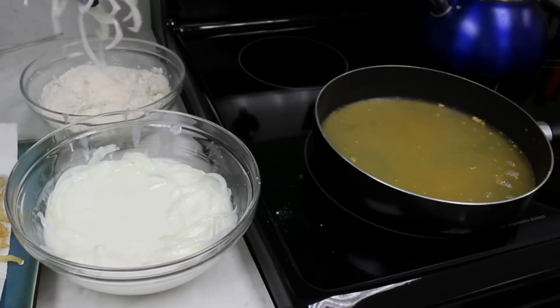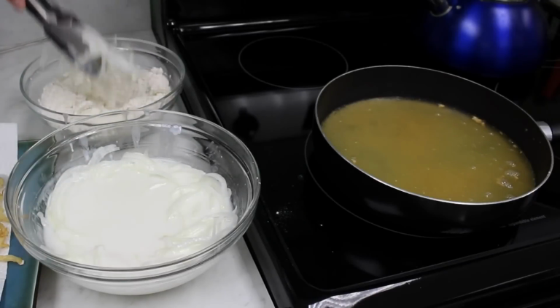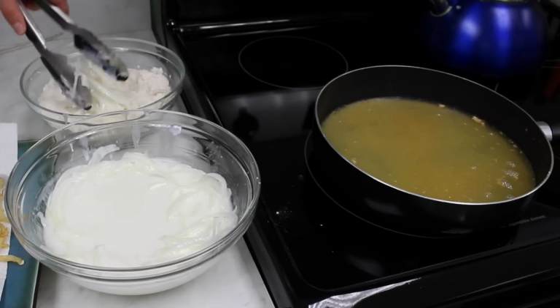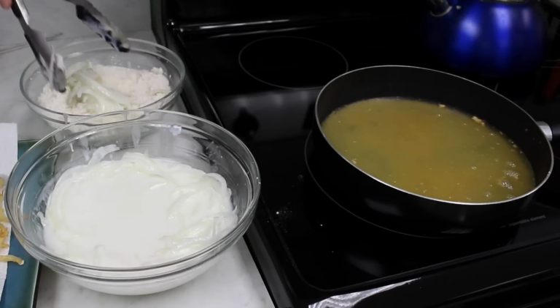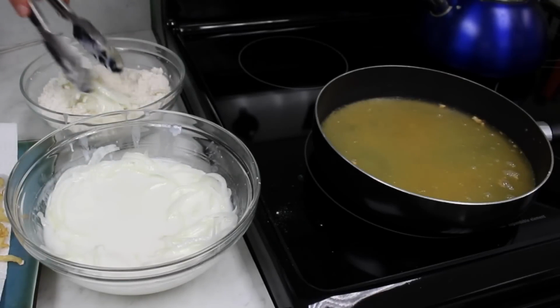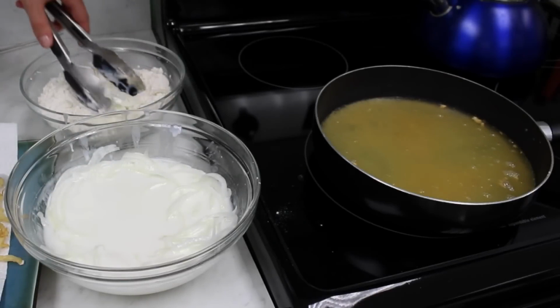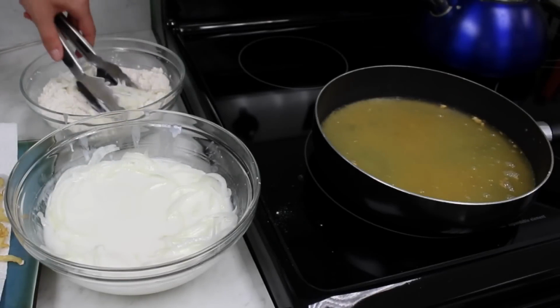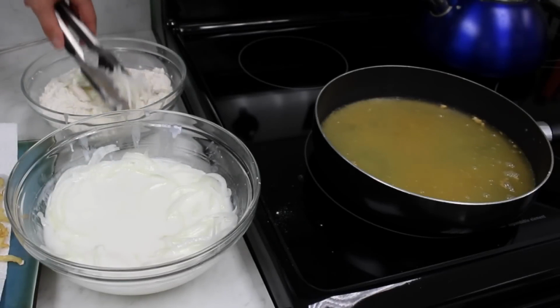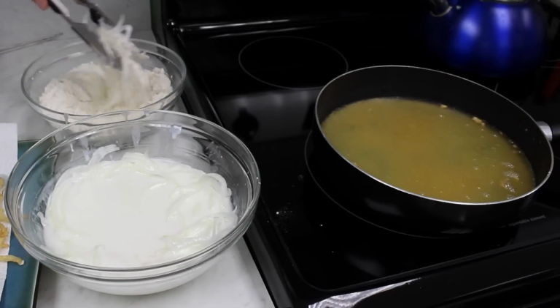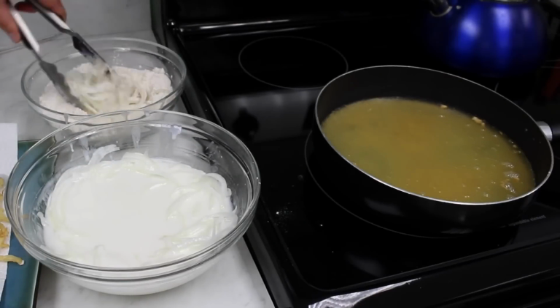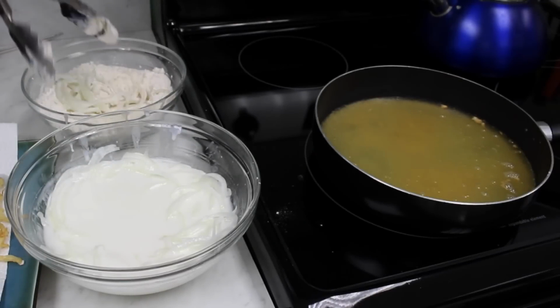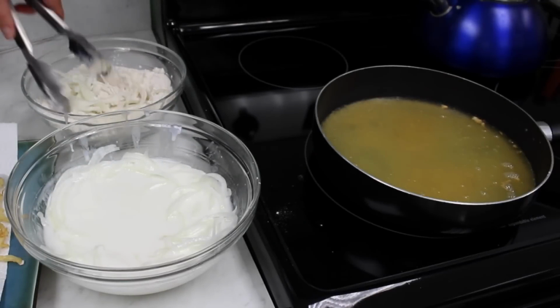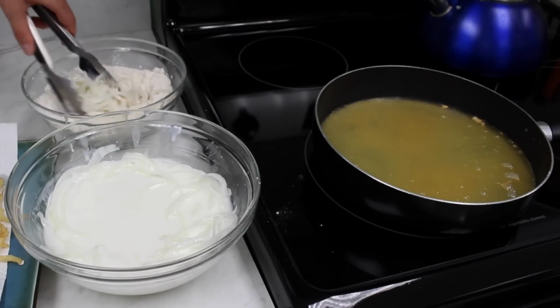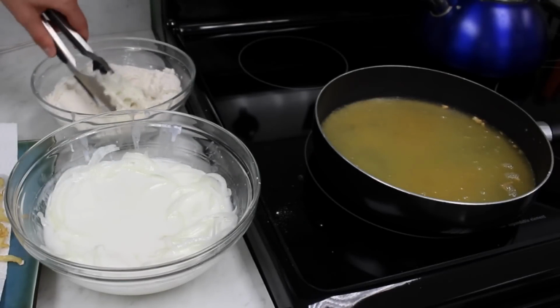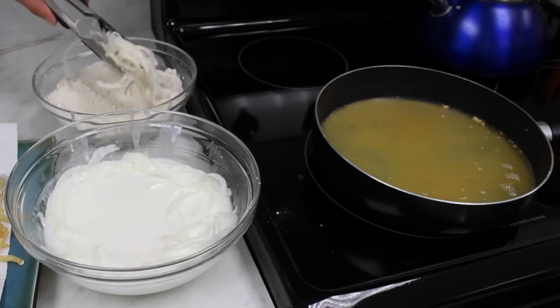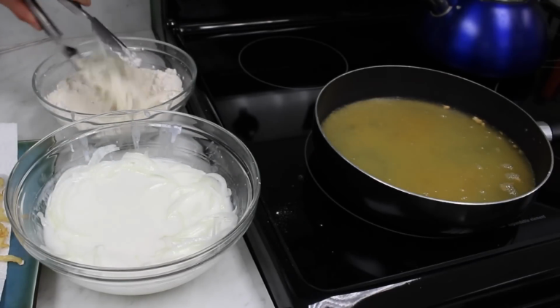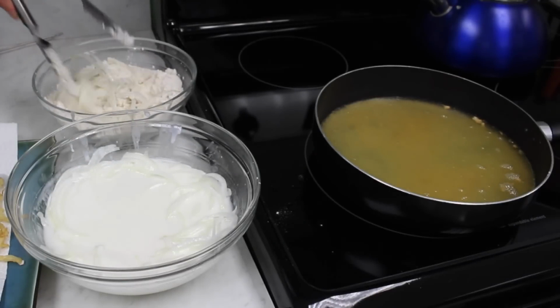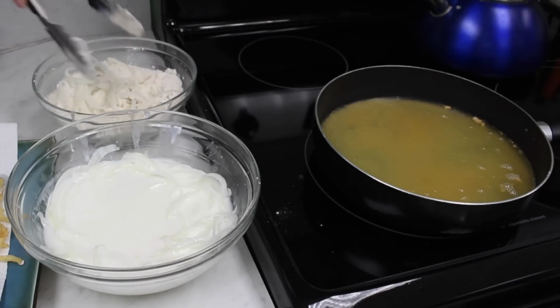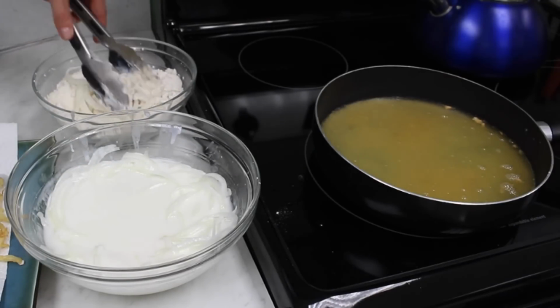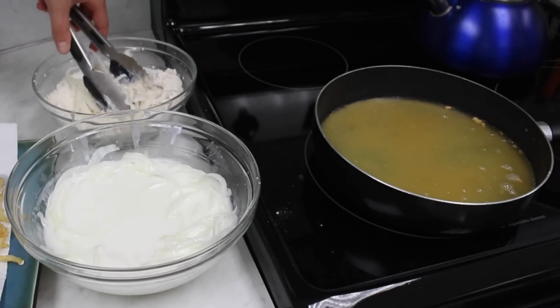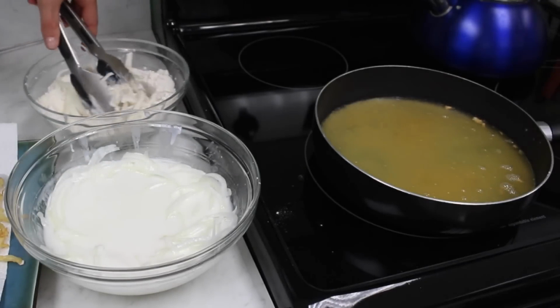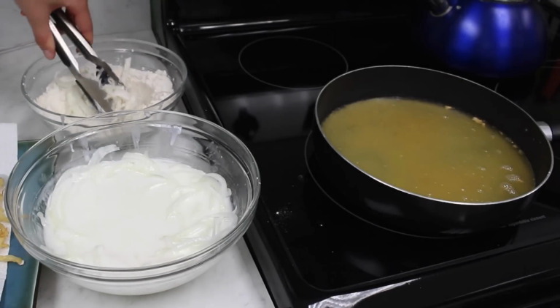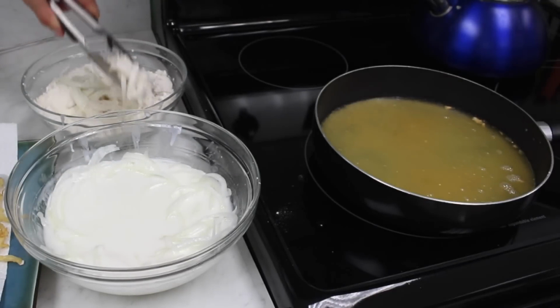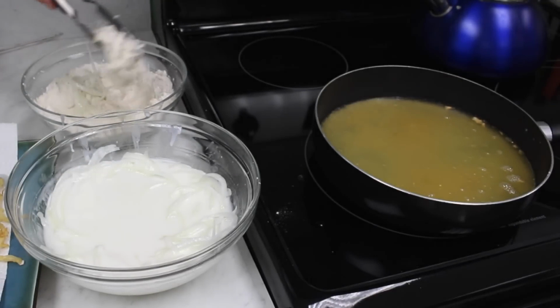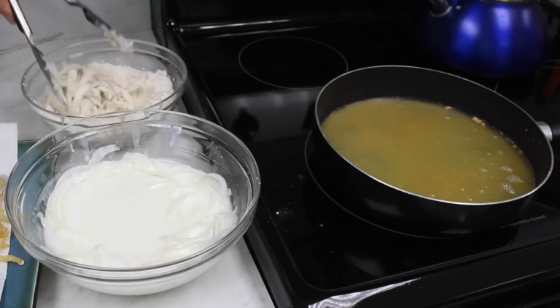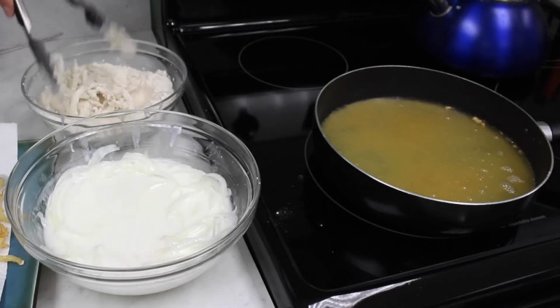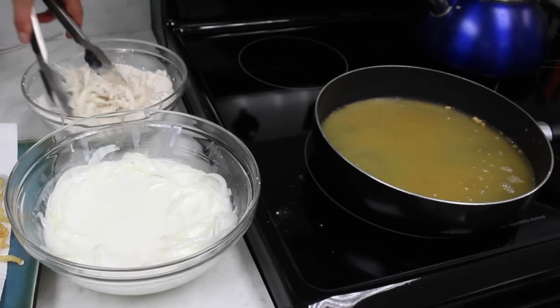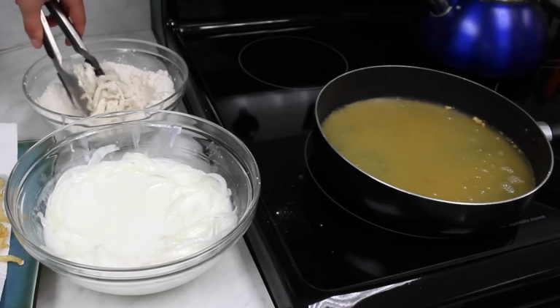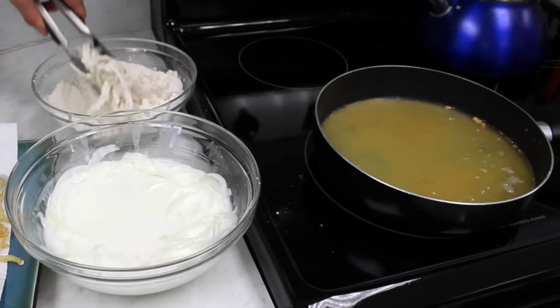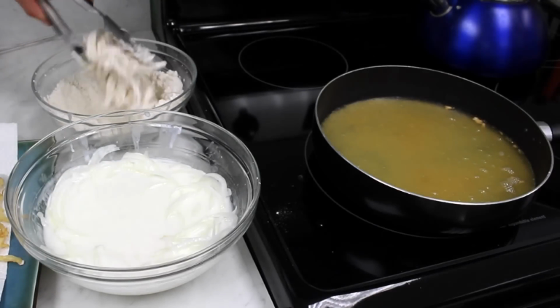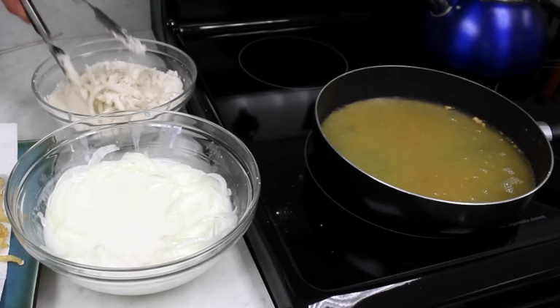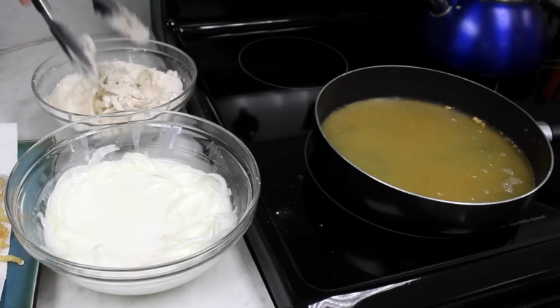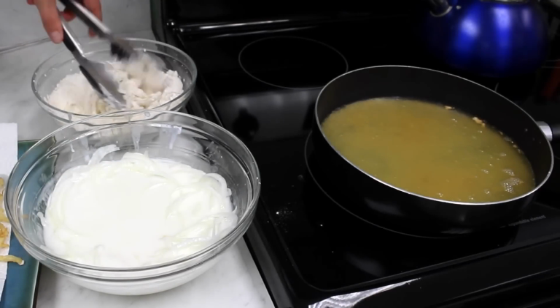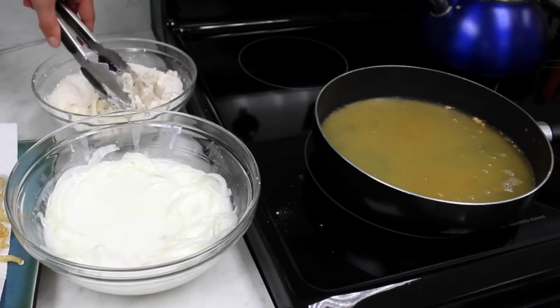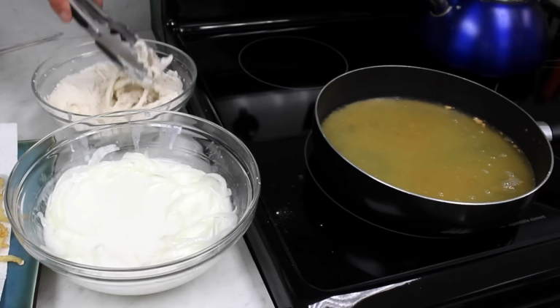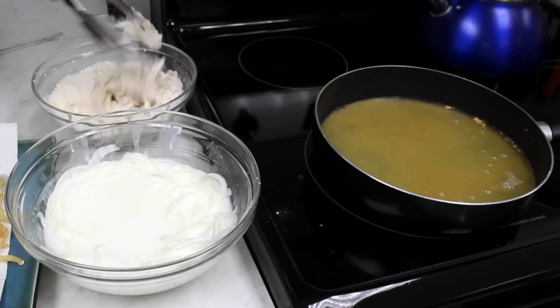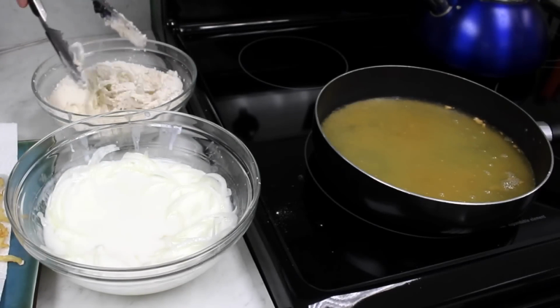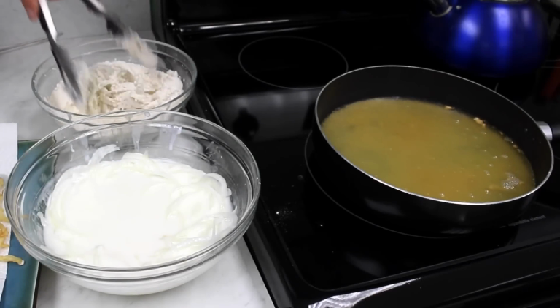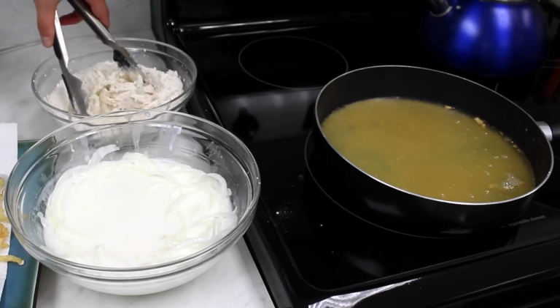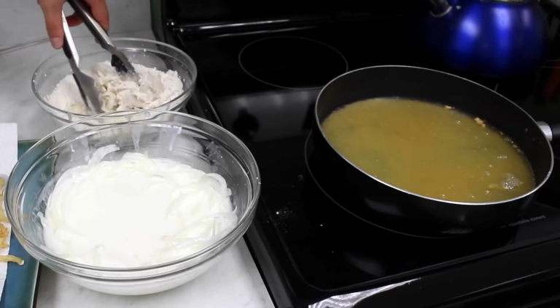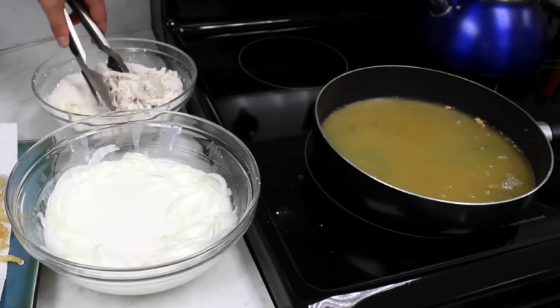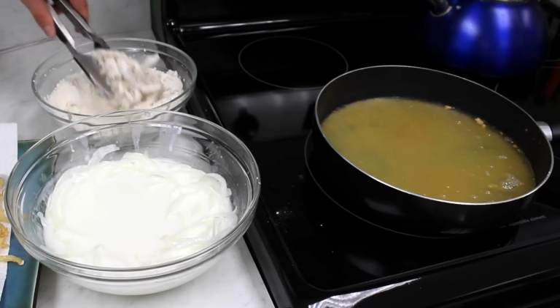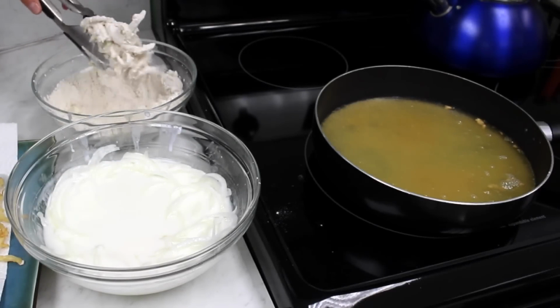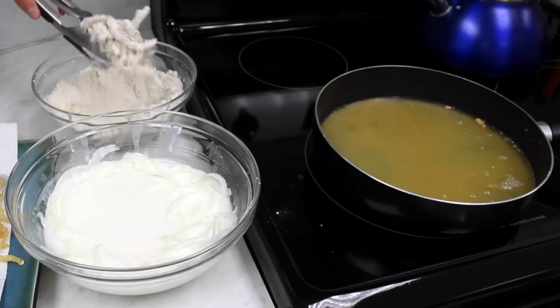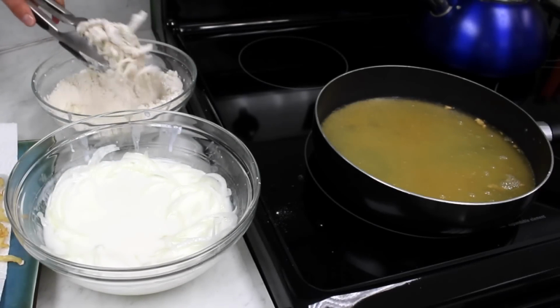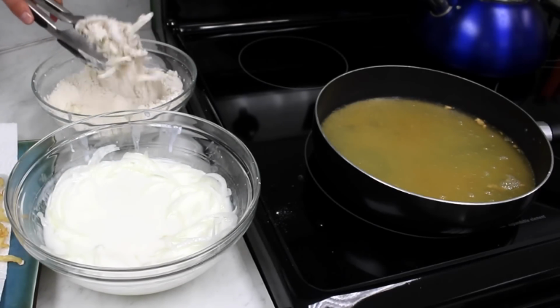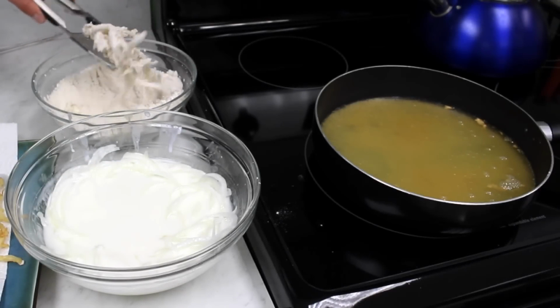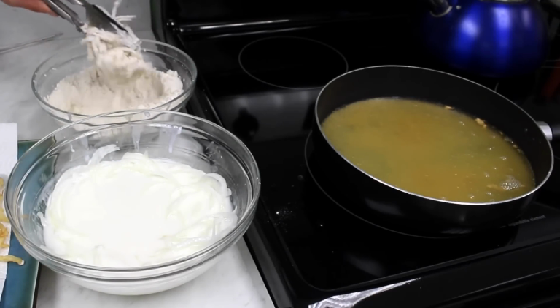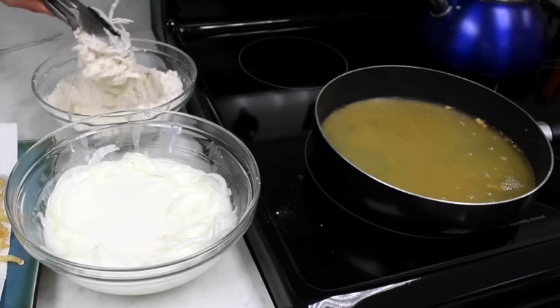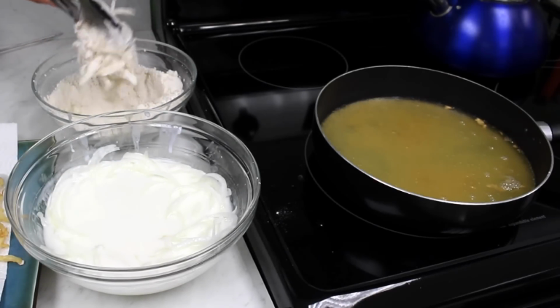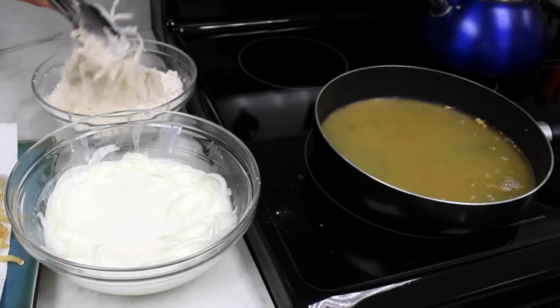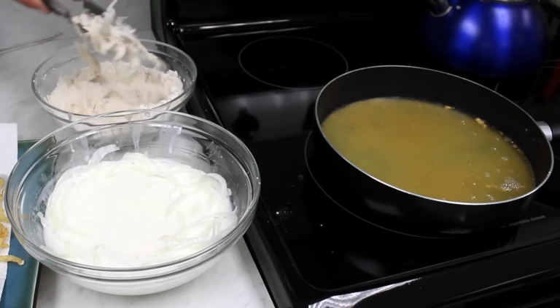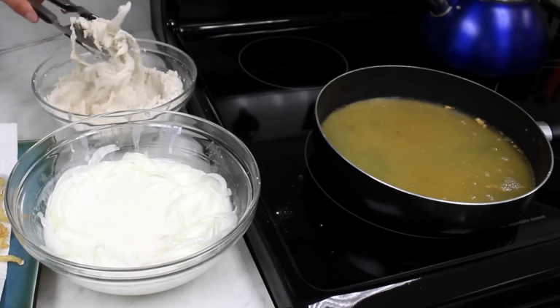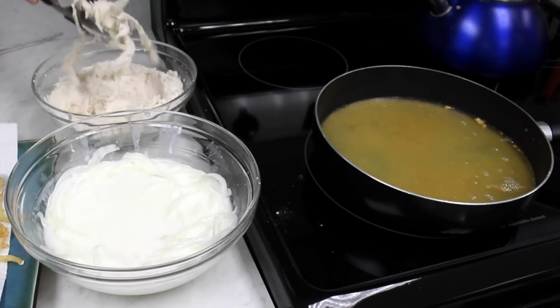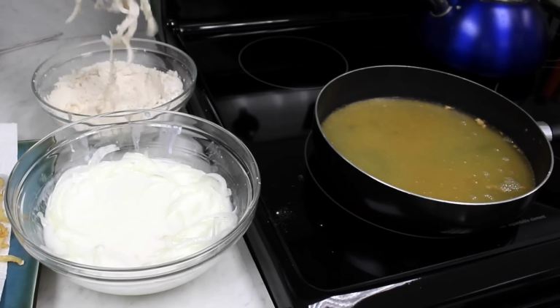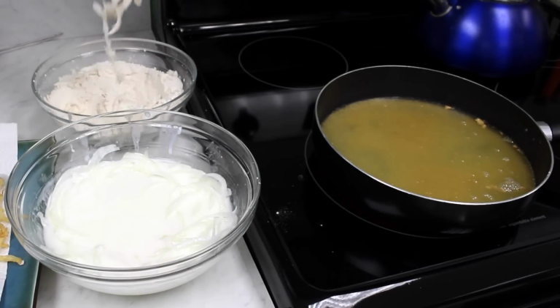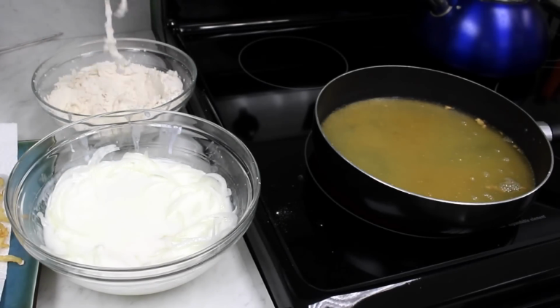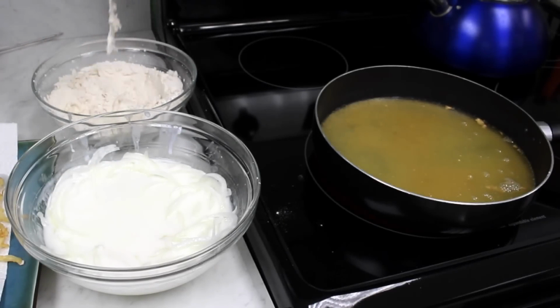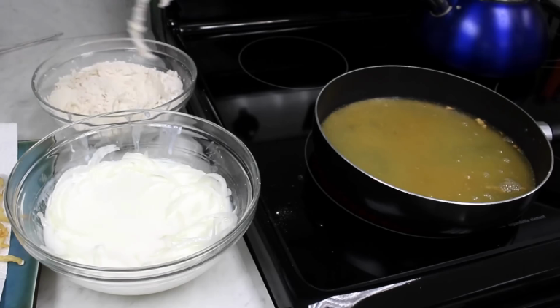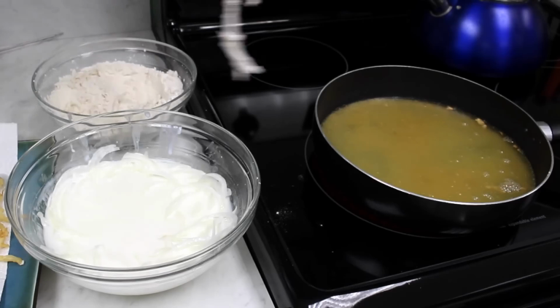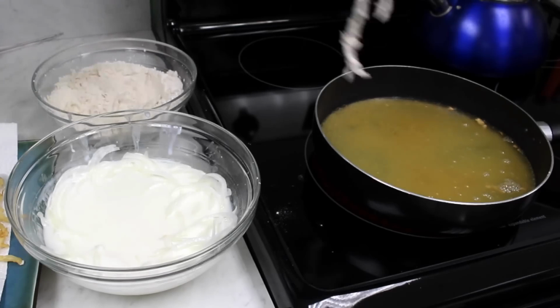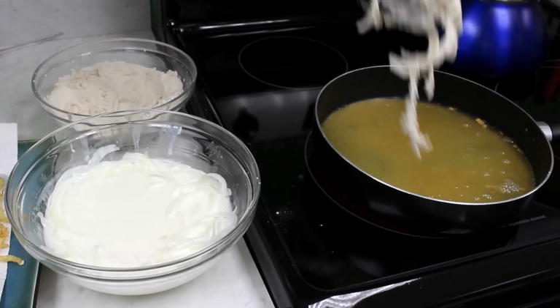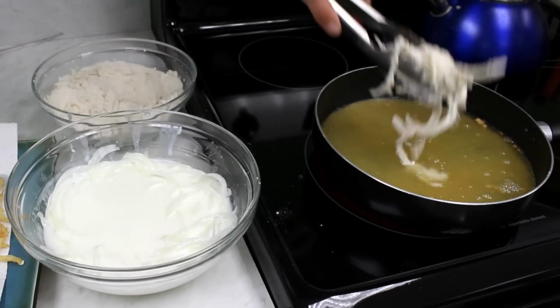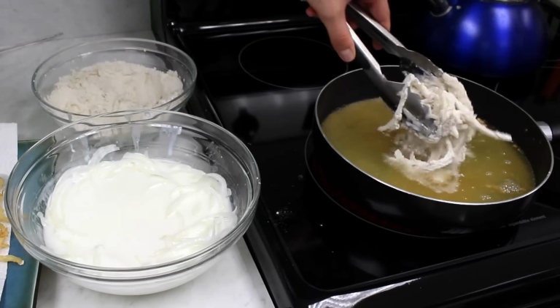Repeat the same process with the remaining onions and when they're done, sprinkle with additional salt and pepper and serve immediately.